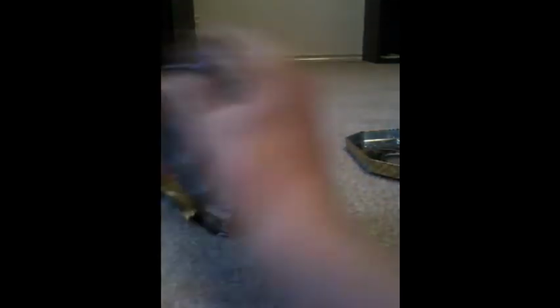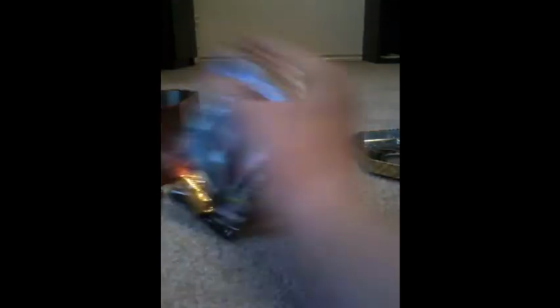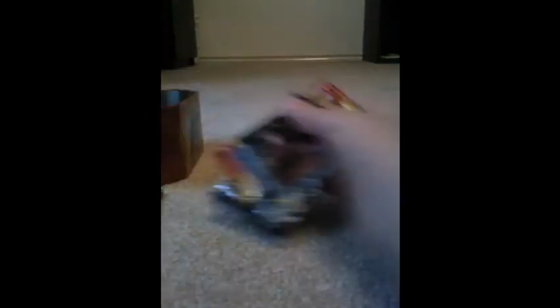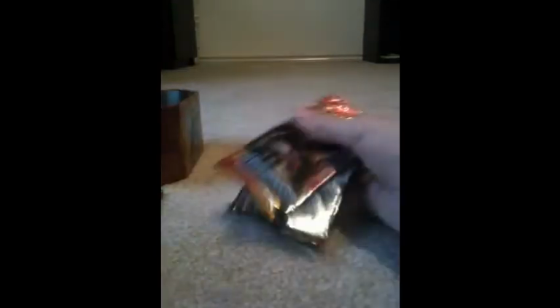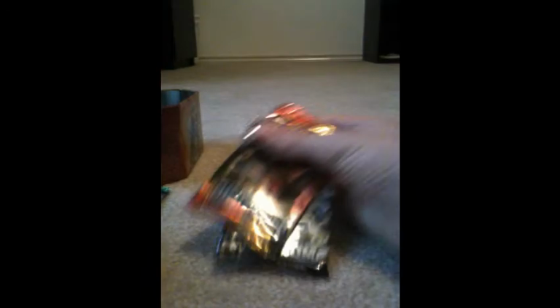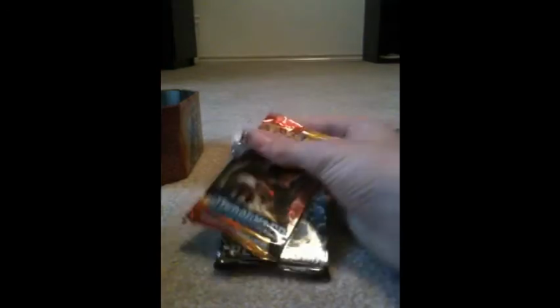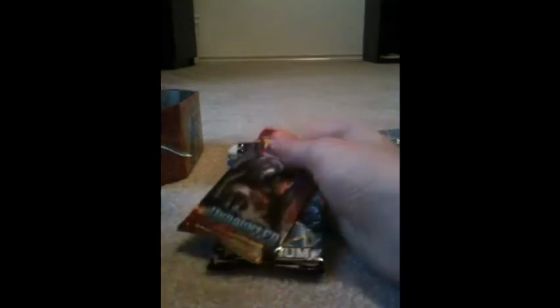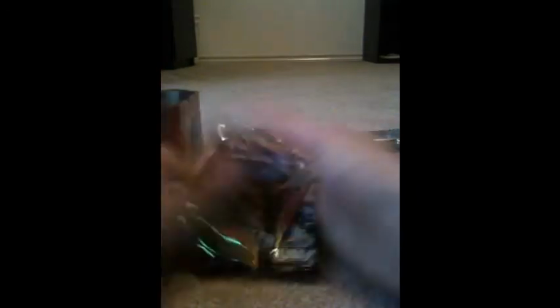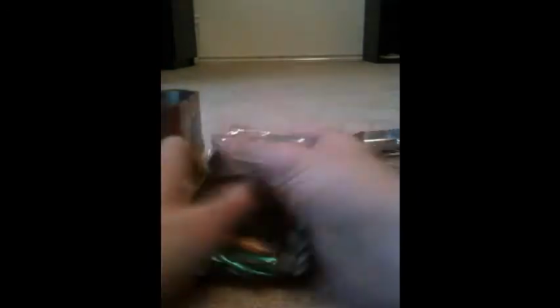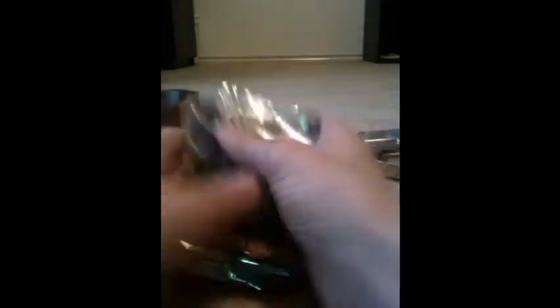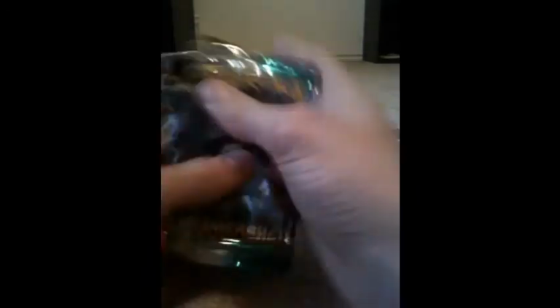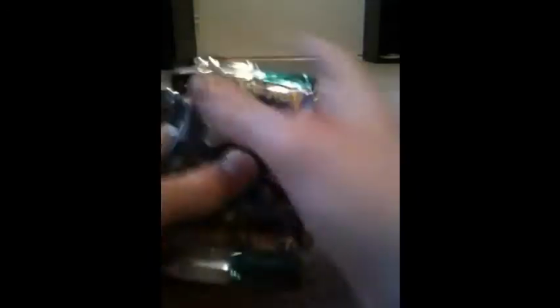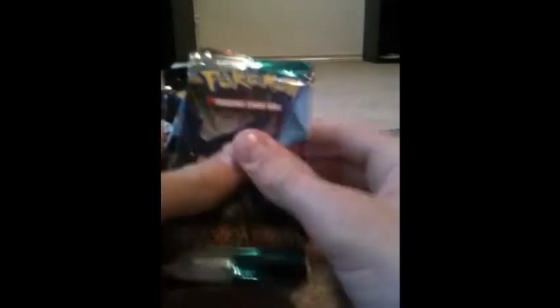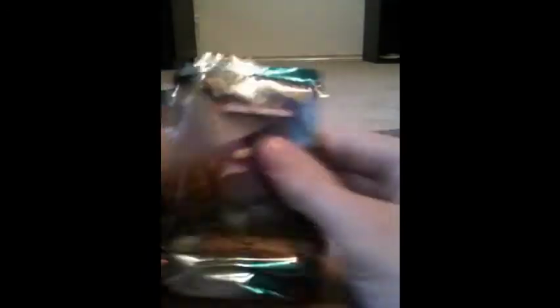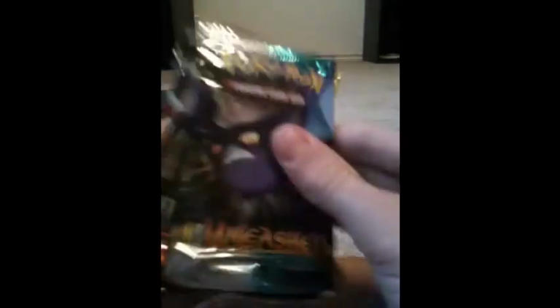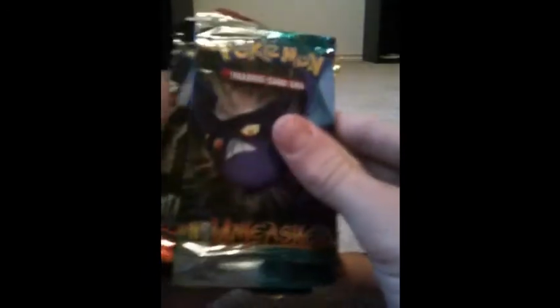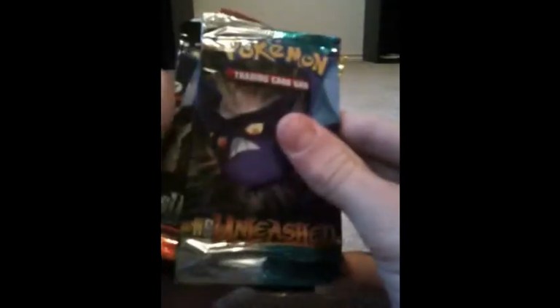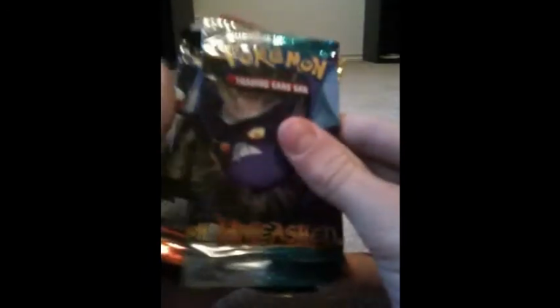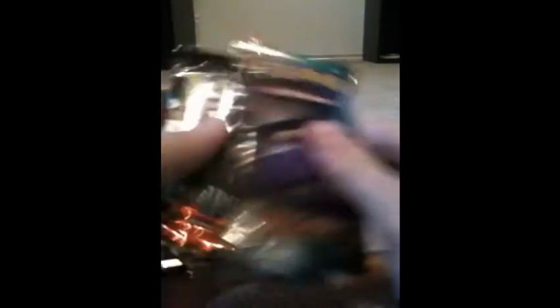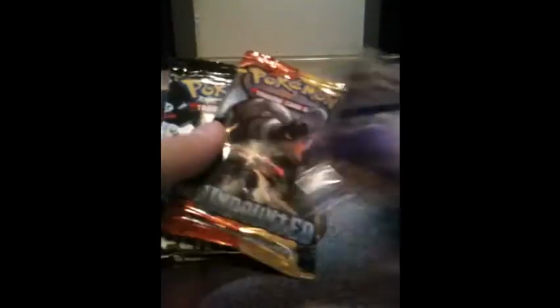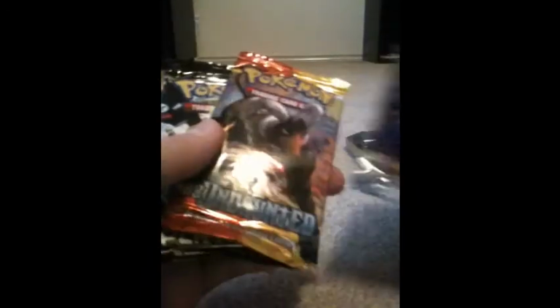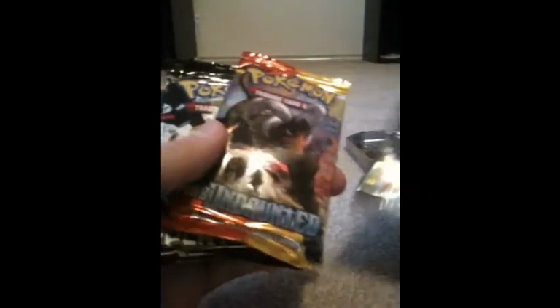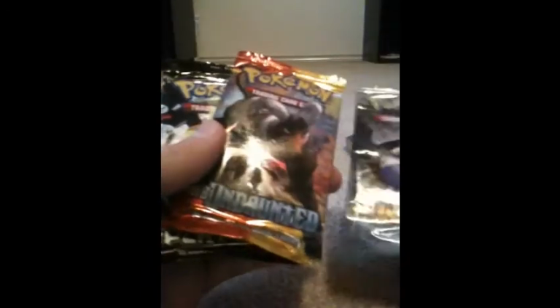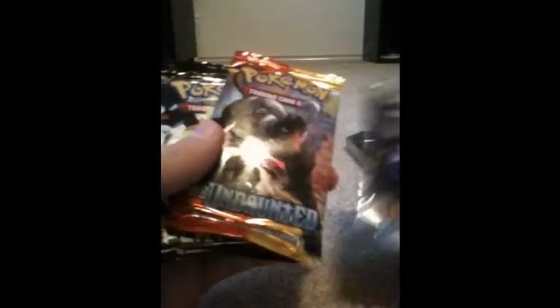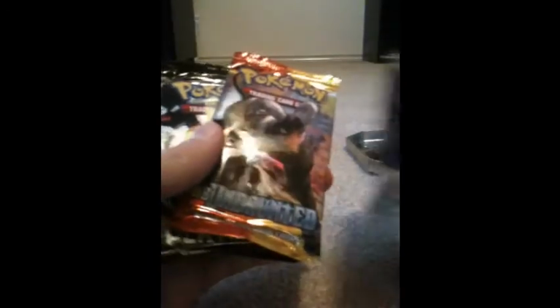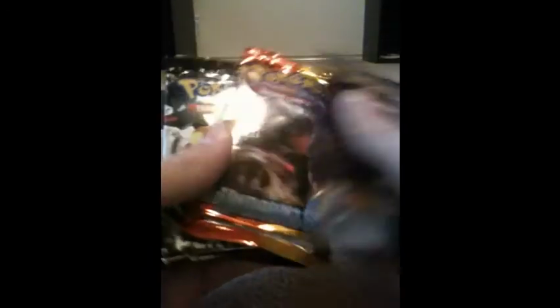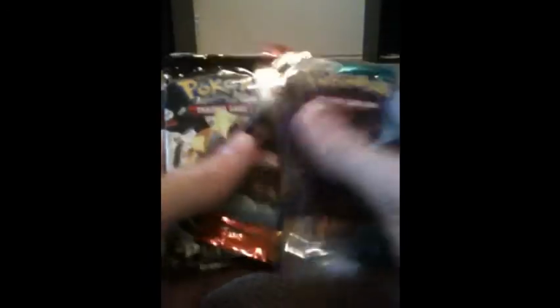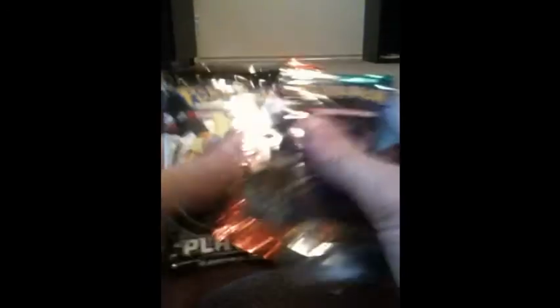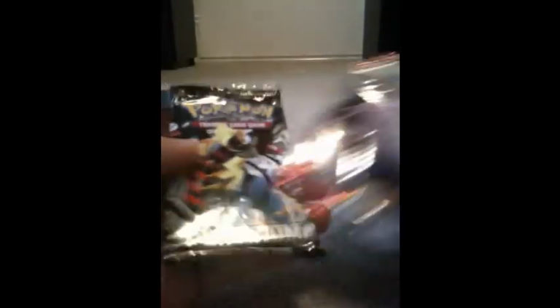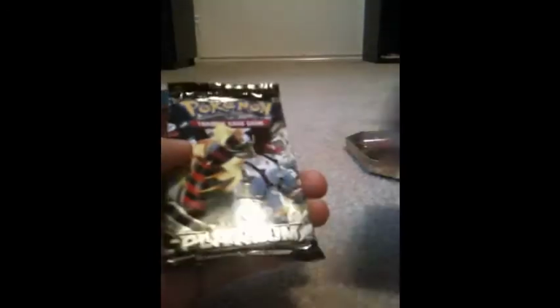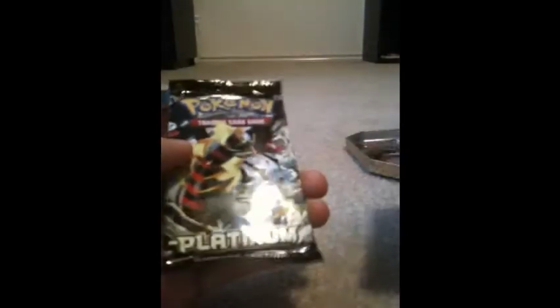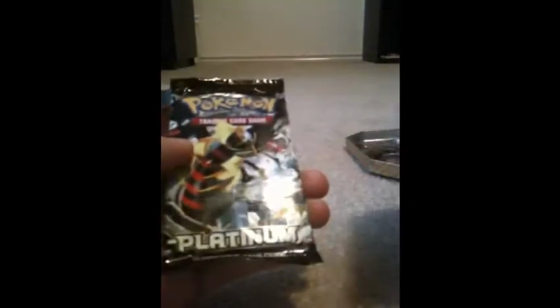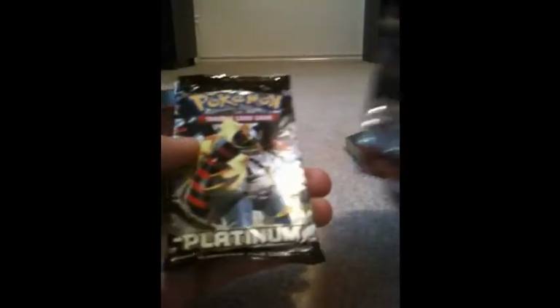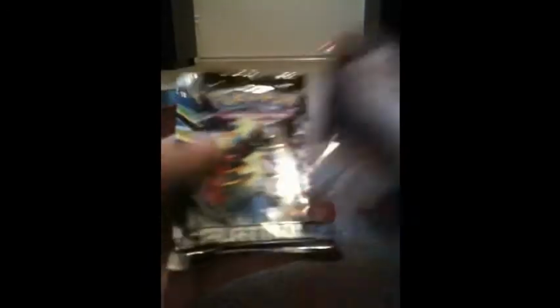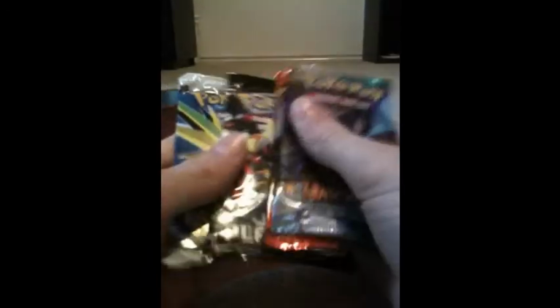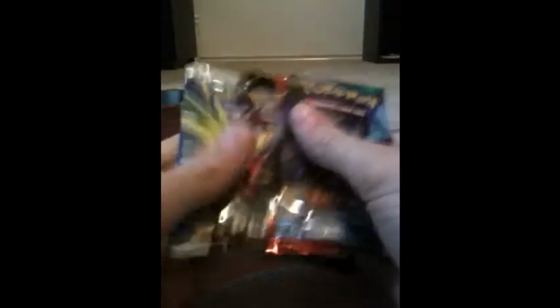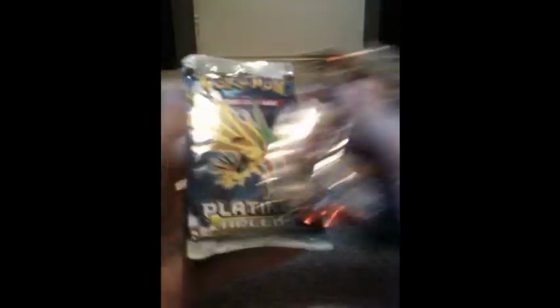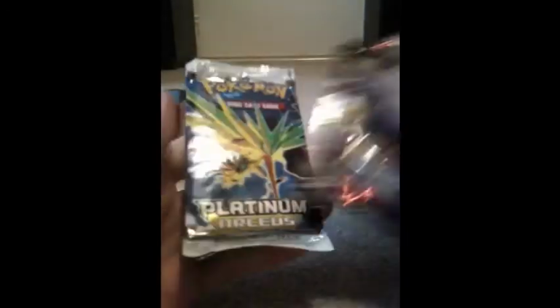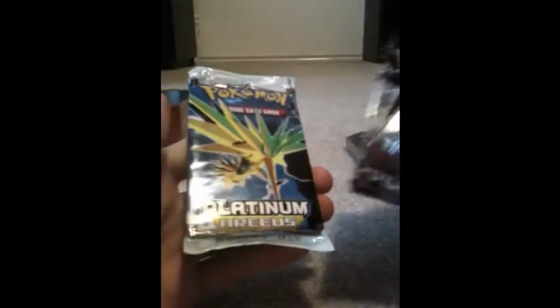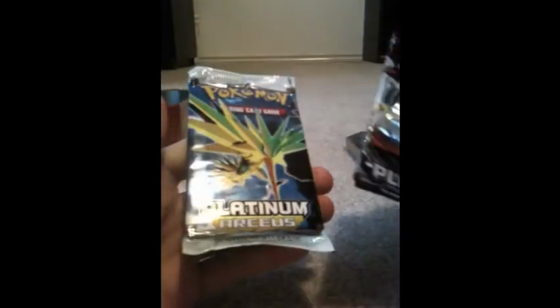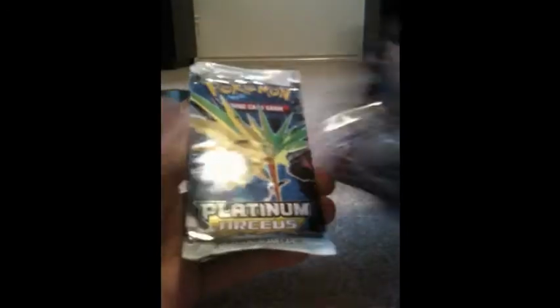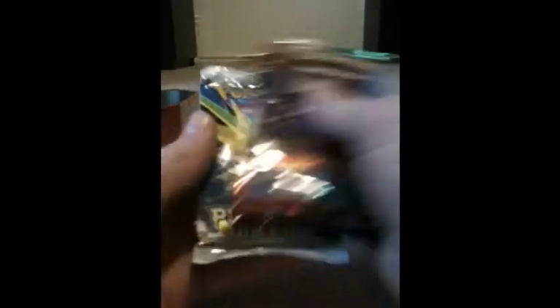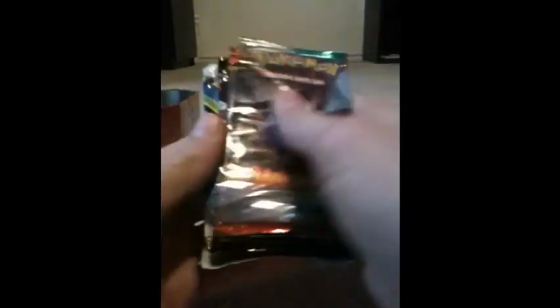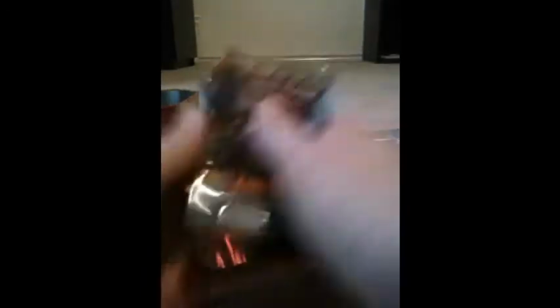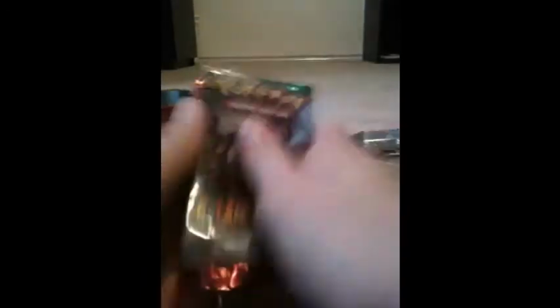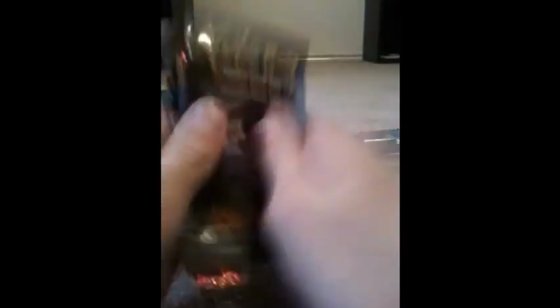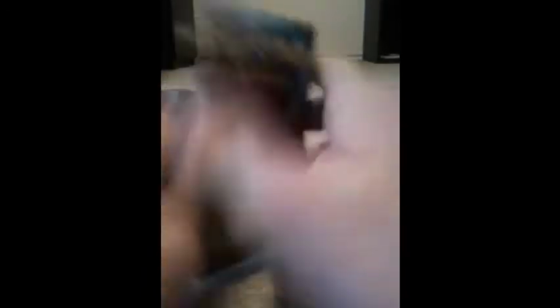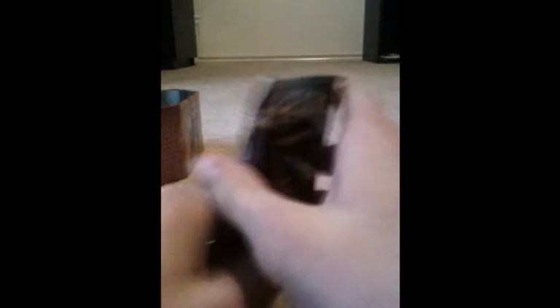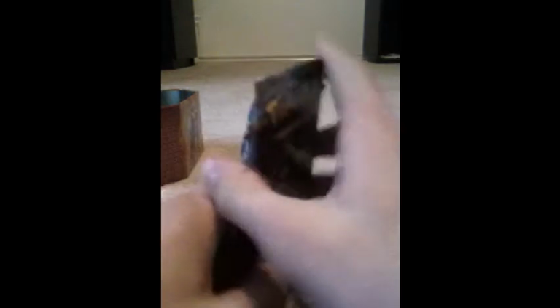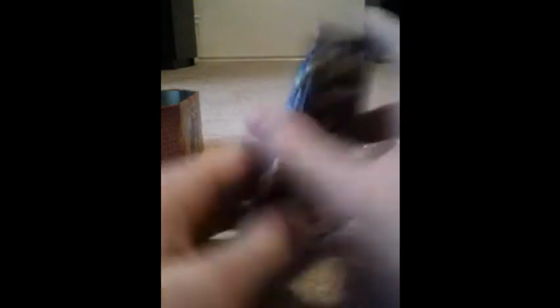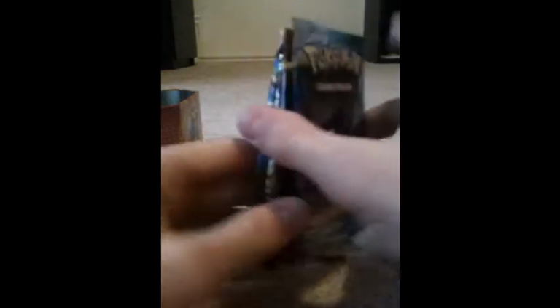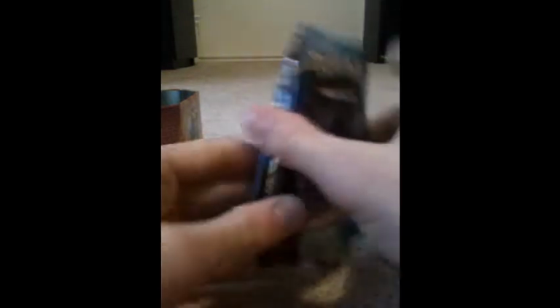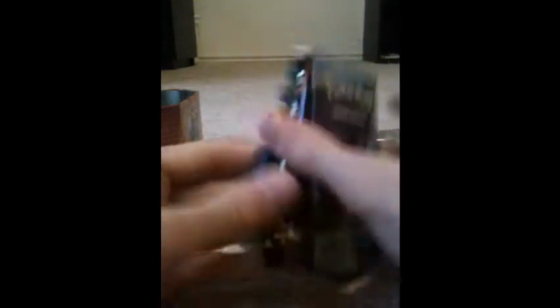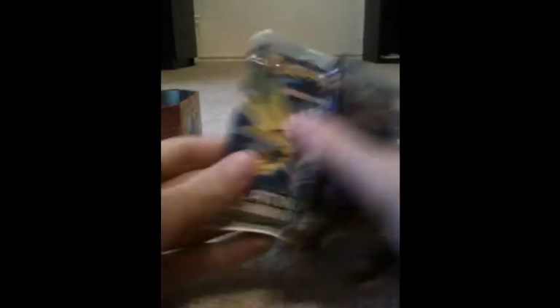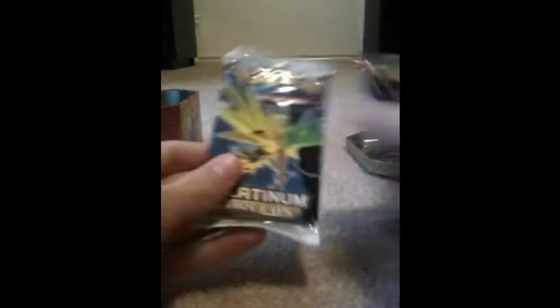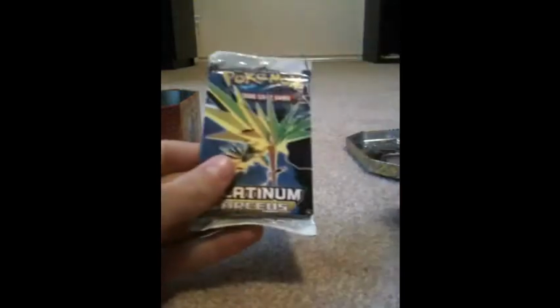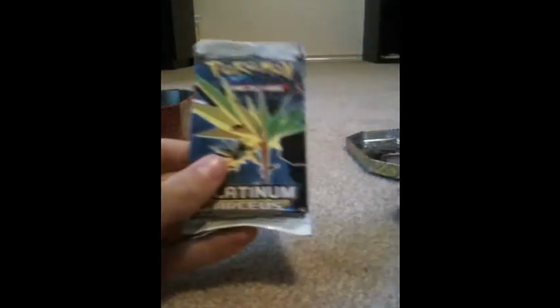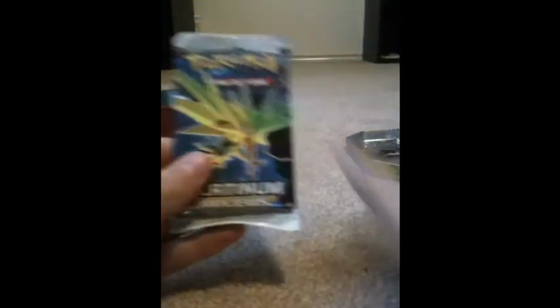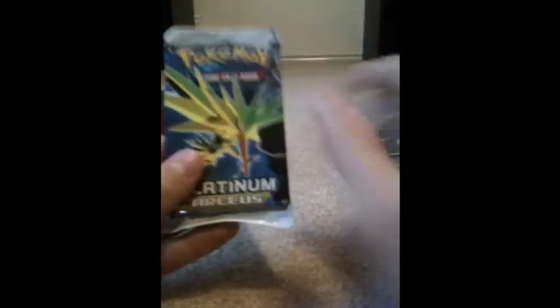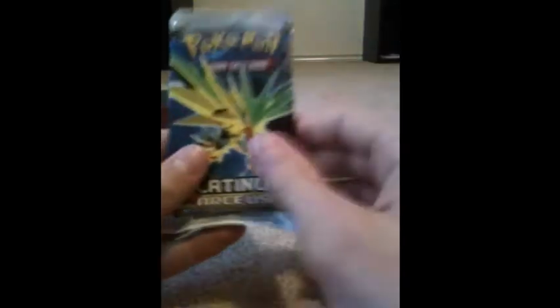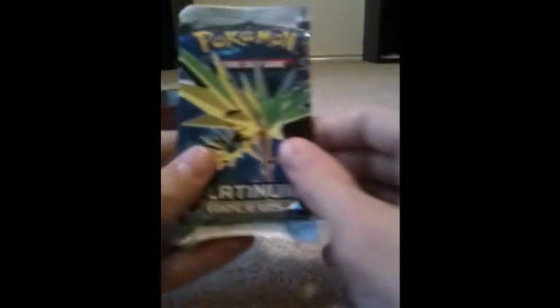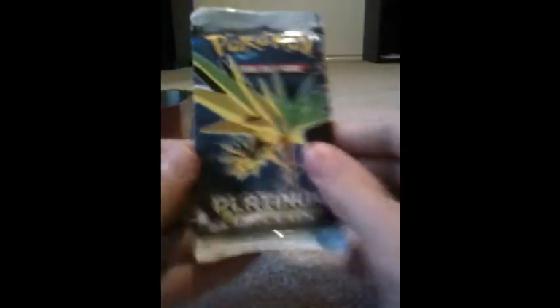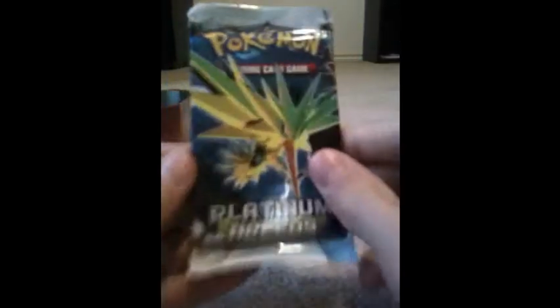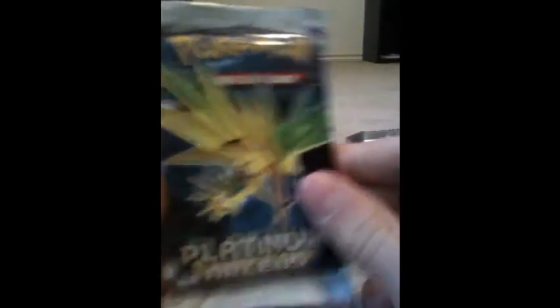Alright, we got Unleashed, Undaunted, Platinum, and Arceus. So let's start with the Arceus pack.